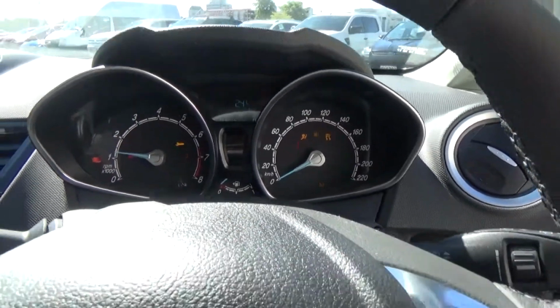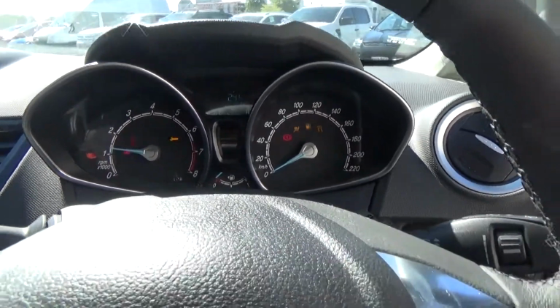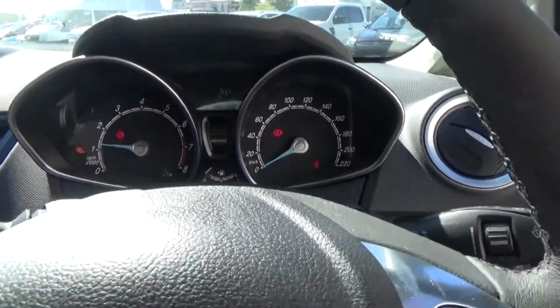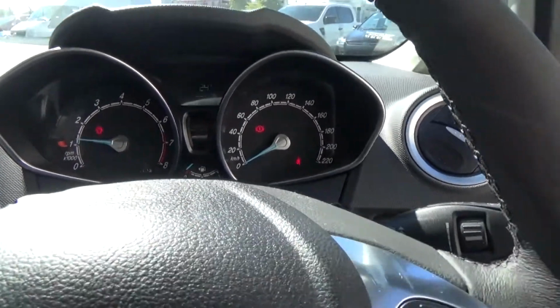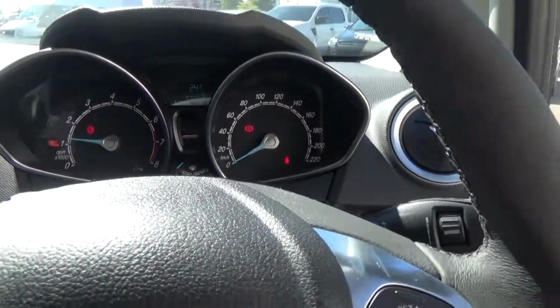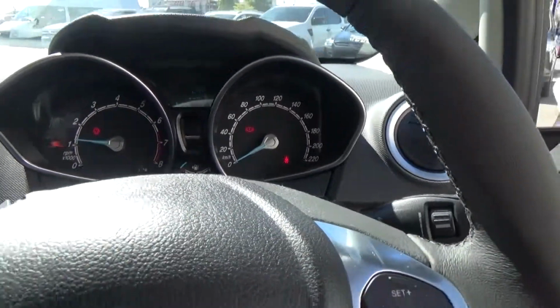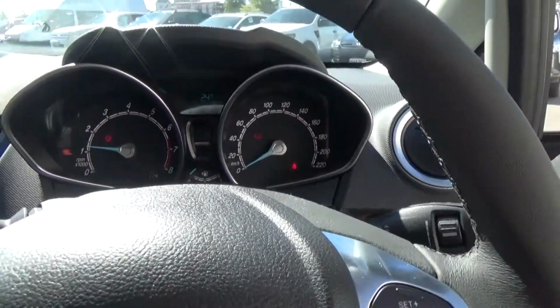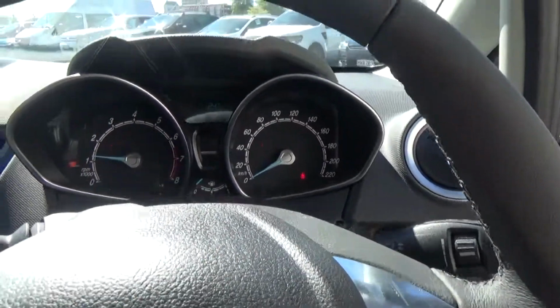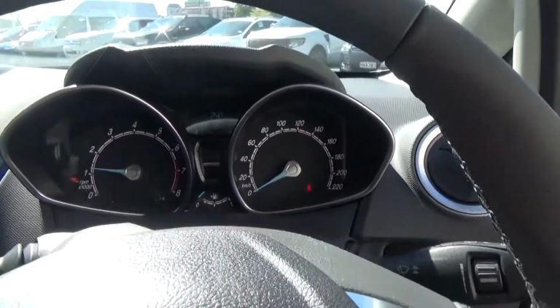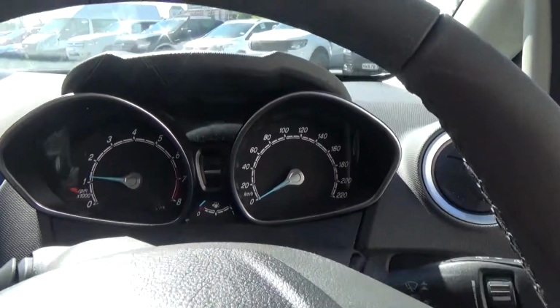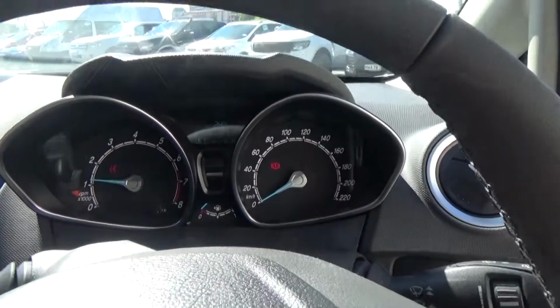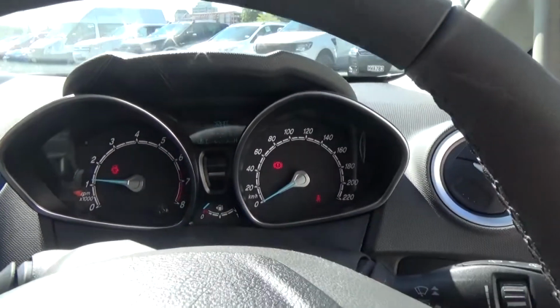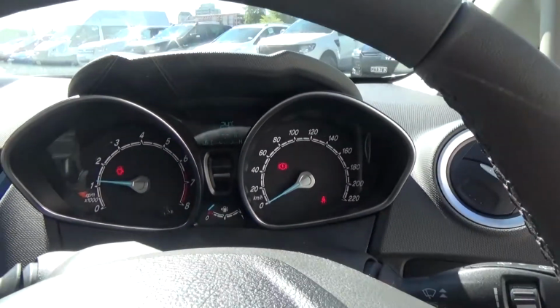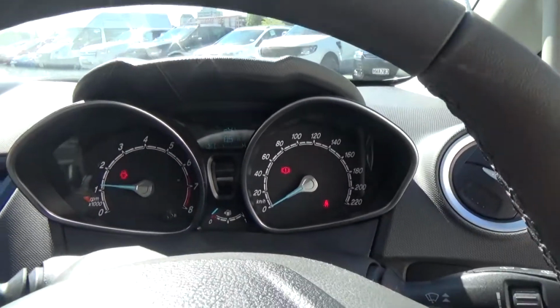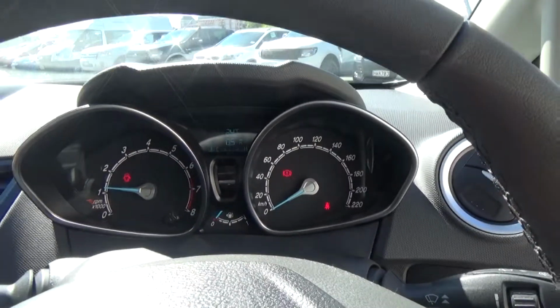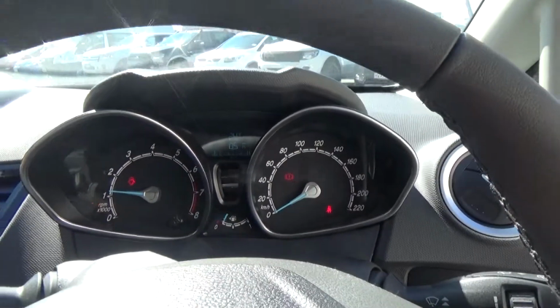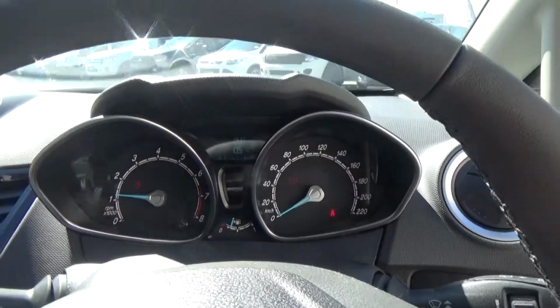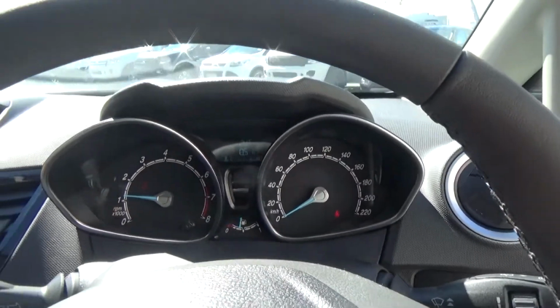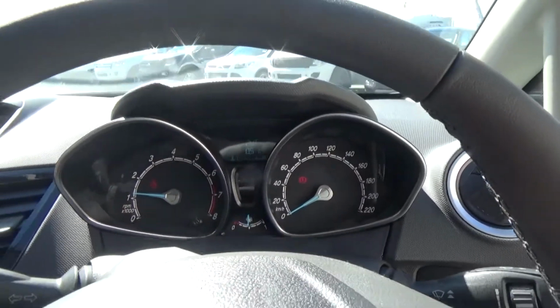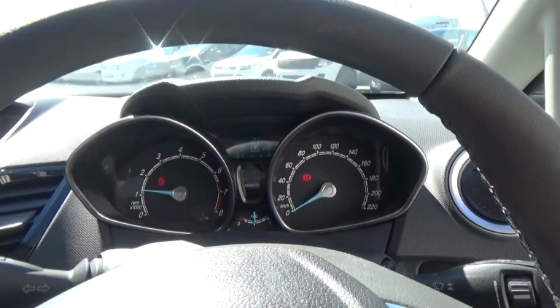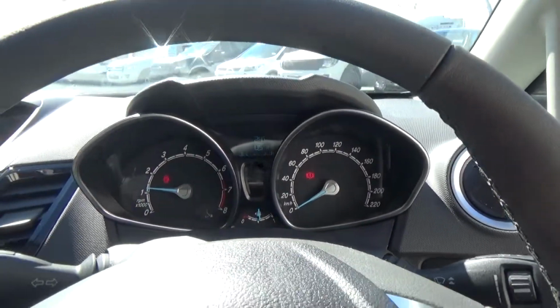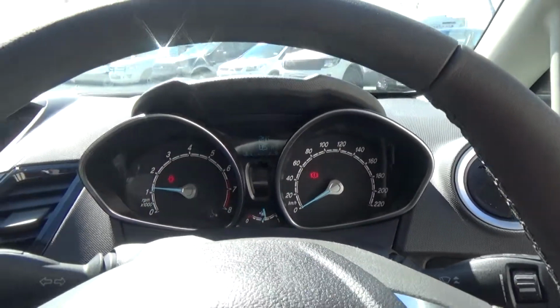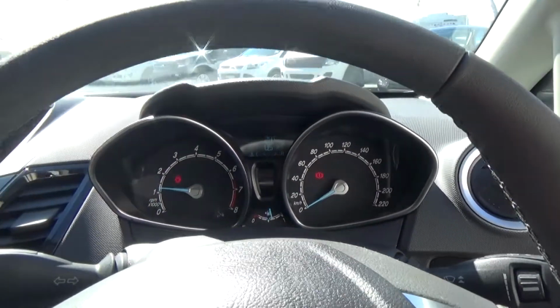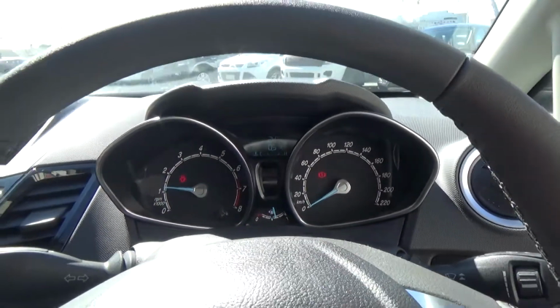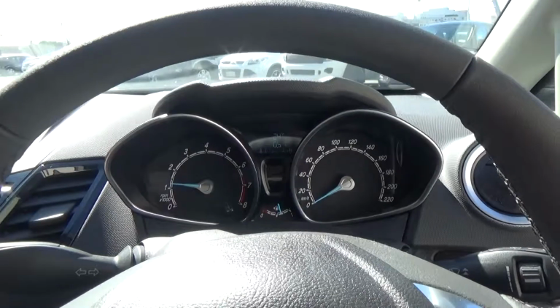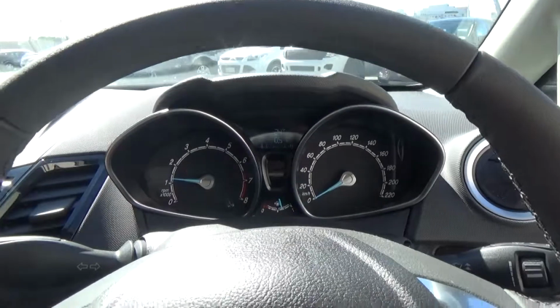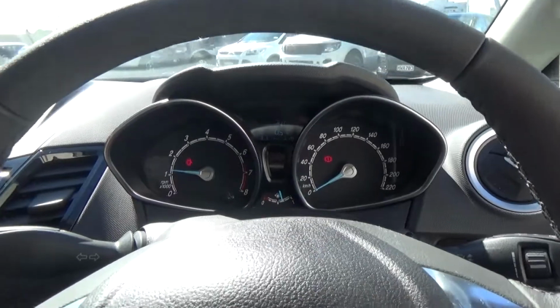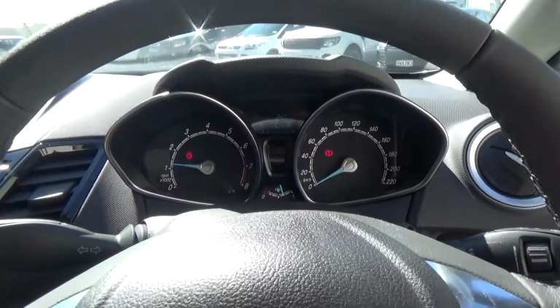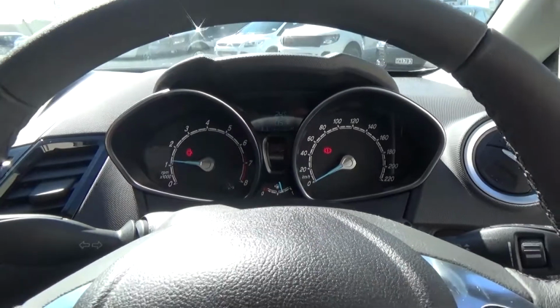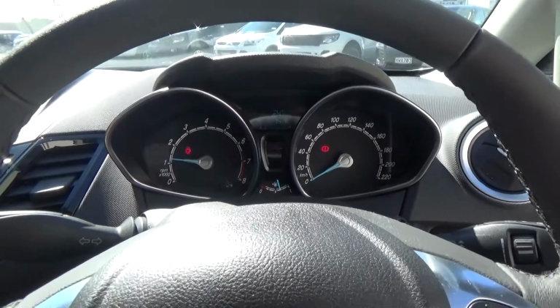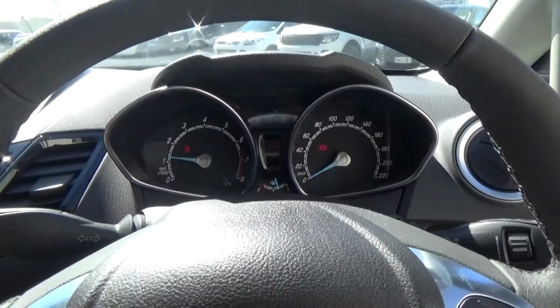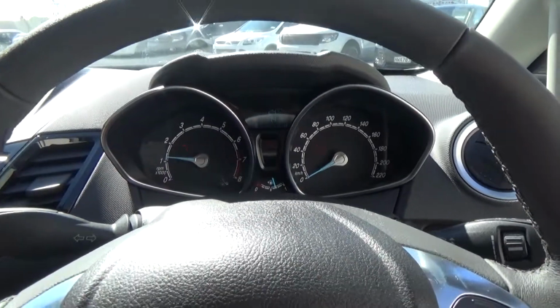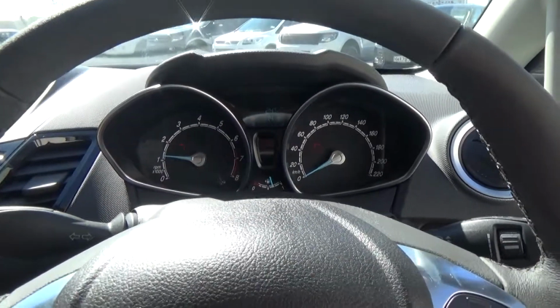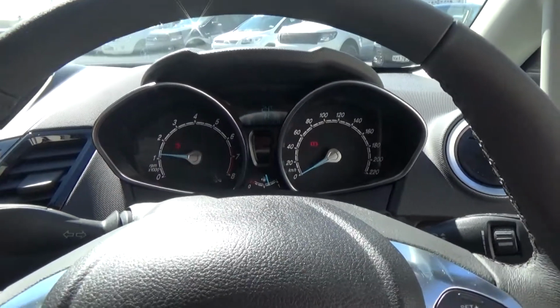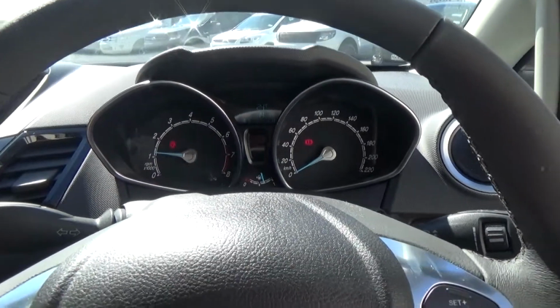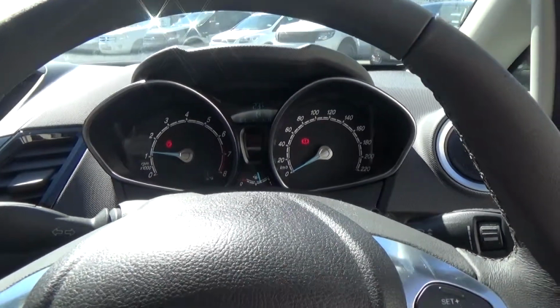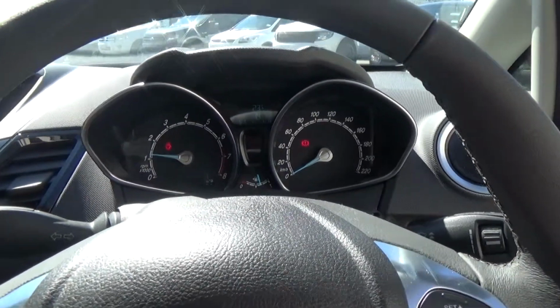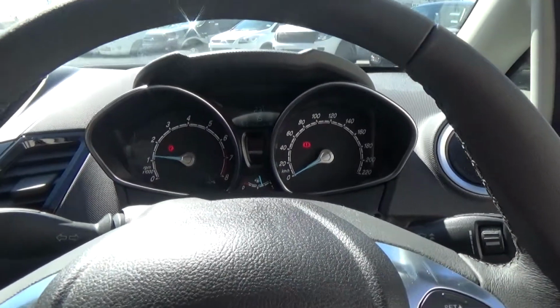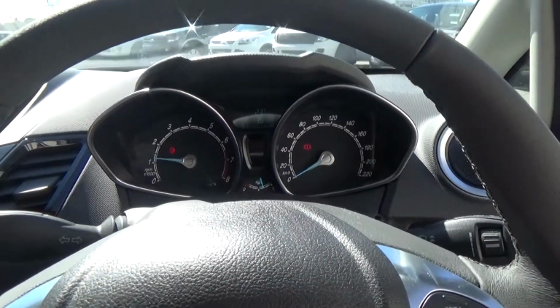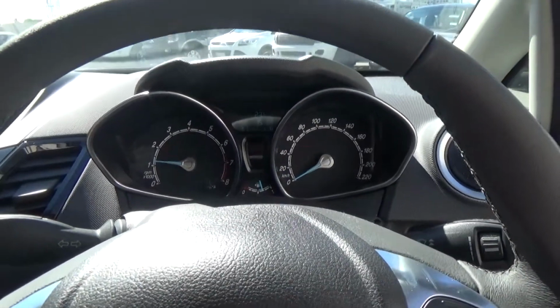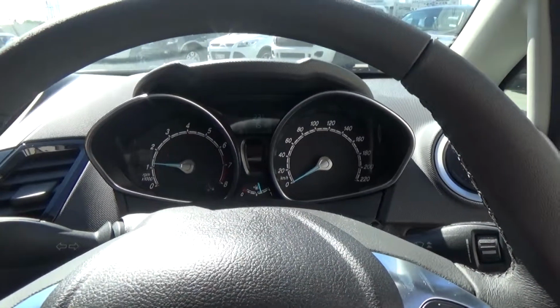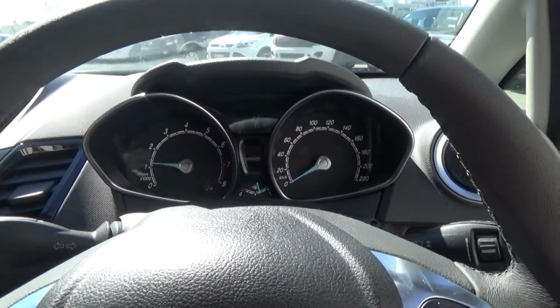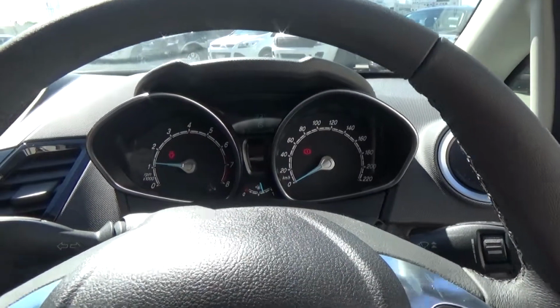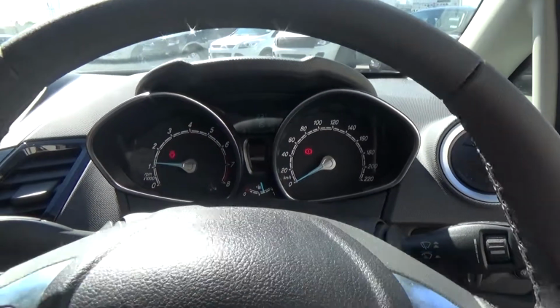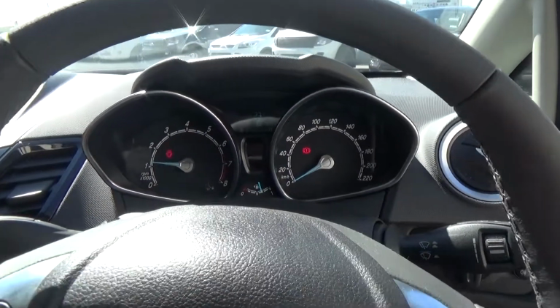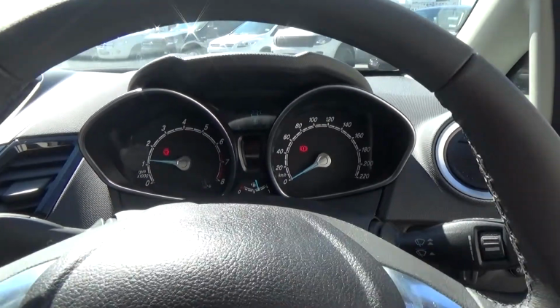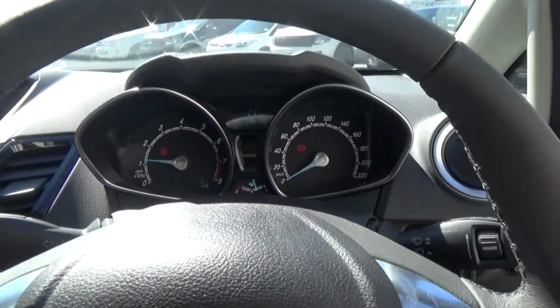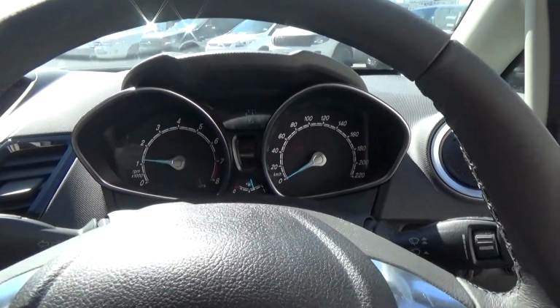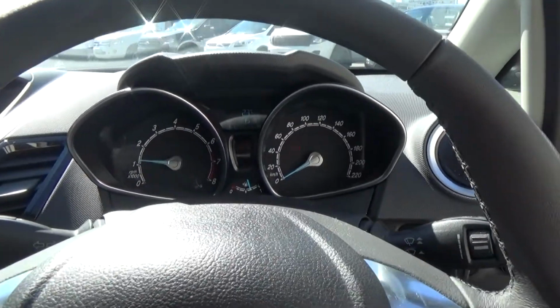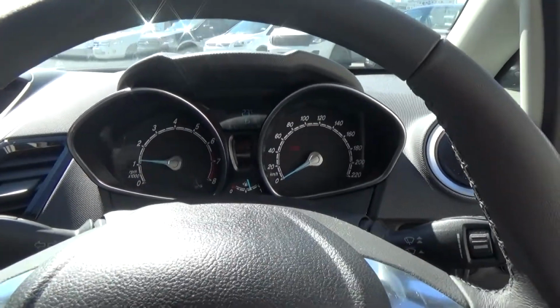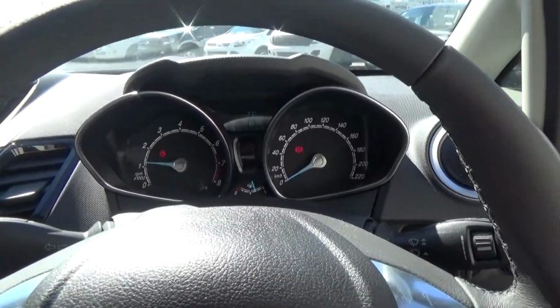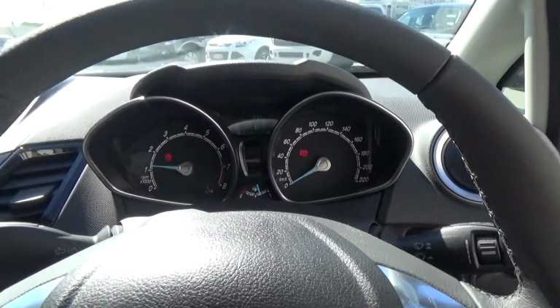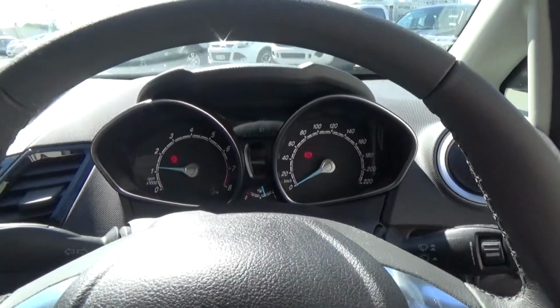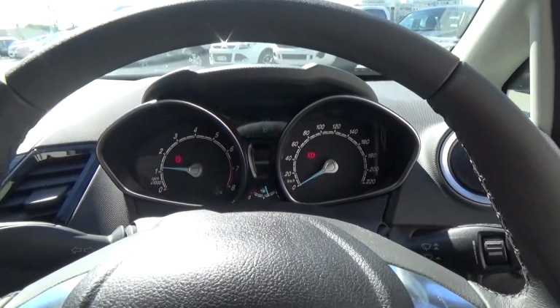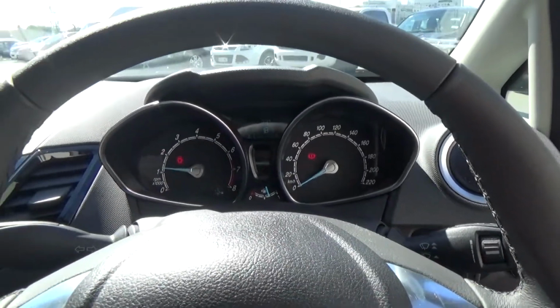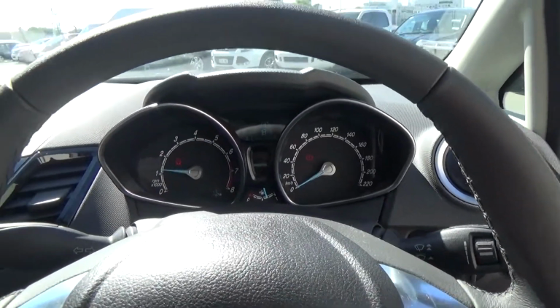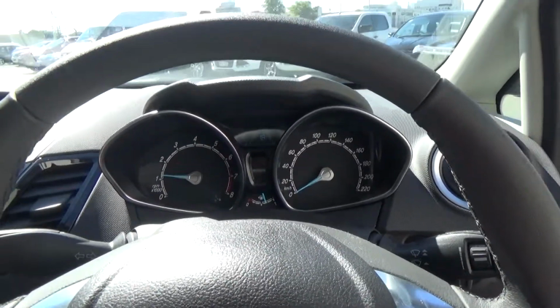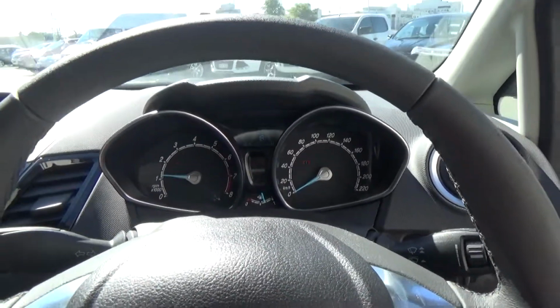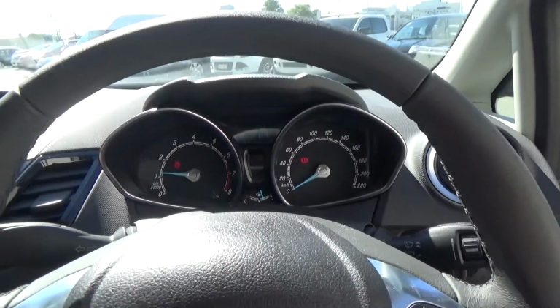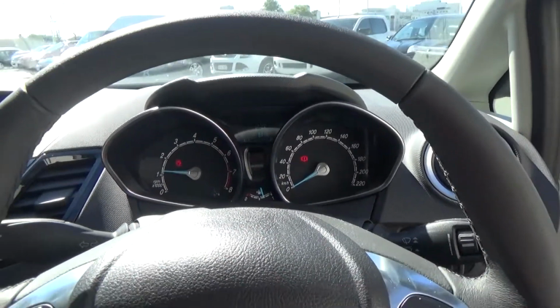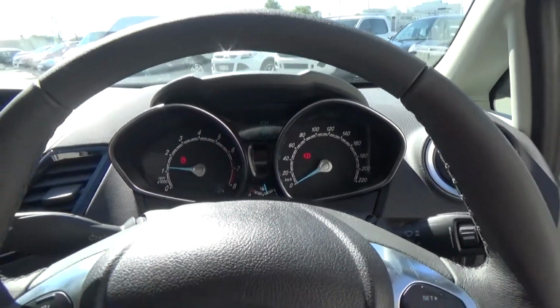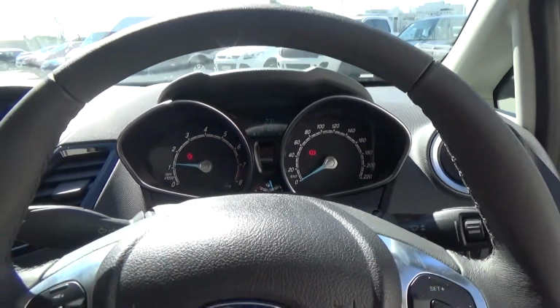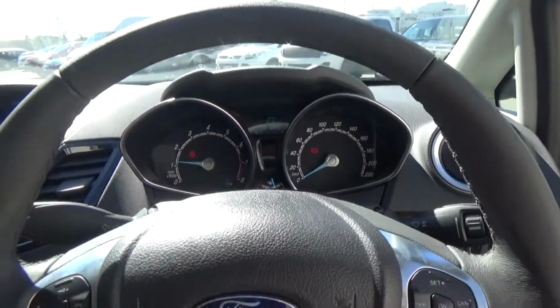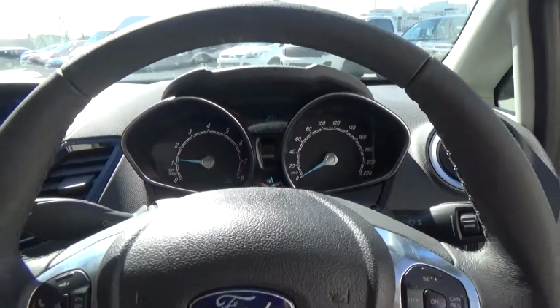This vehicle has travelled 145 delivery Ks at the moment. But if this is the vehicle you're interested in, please call because it could be subject to change.